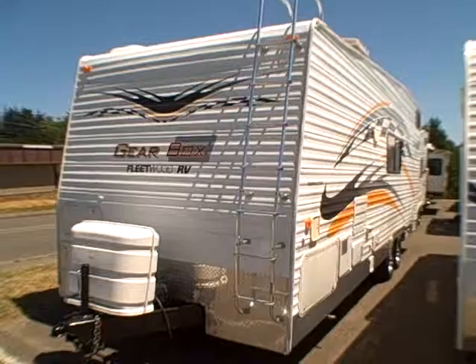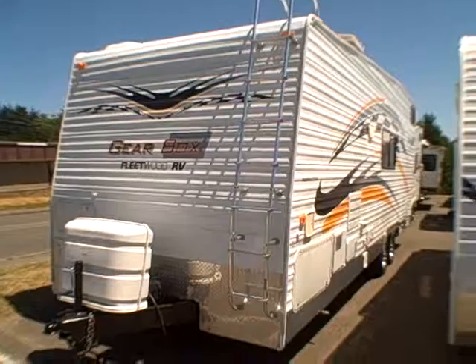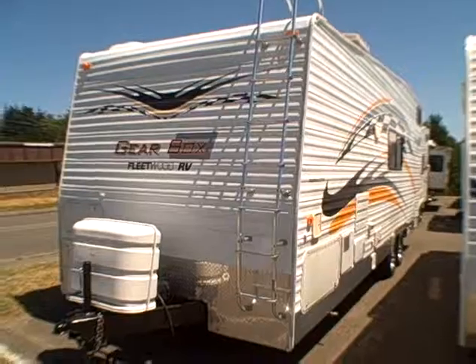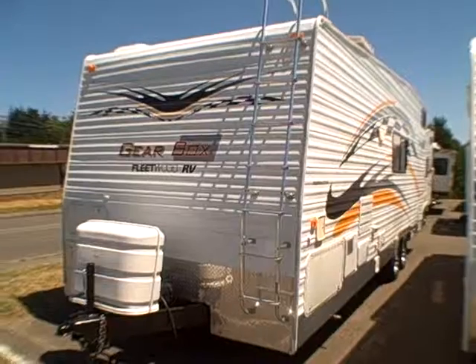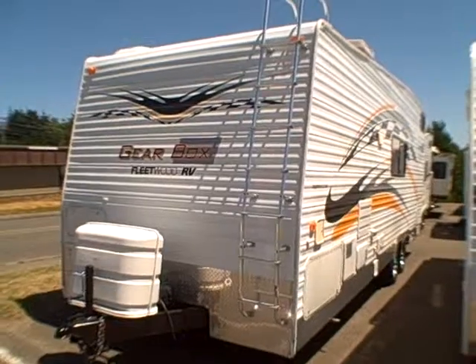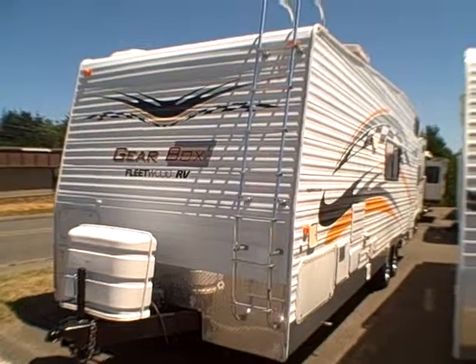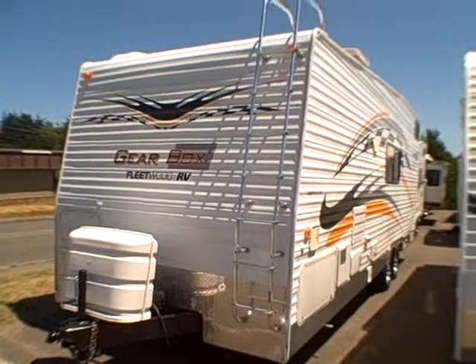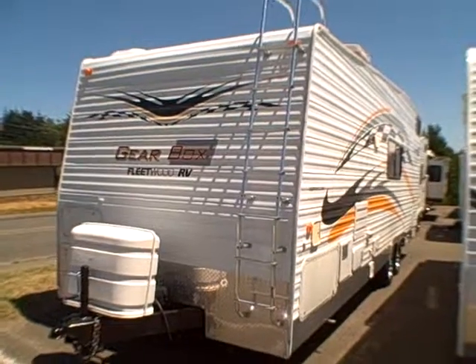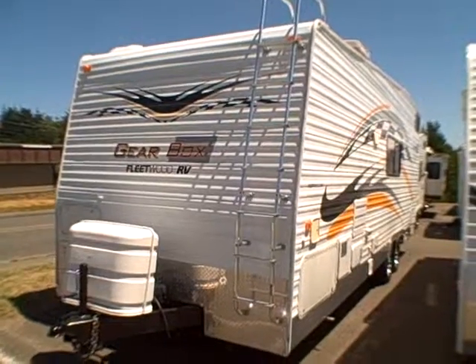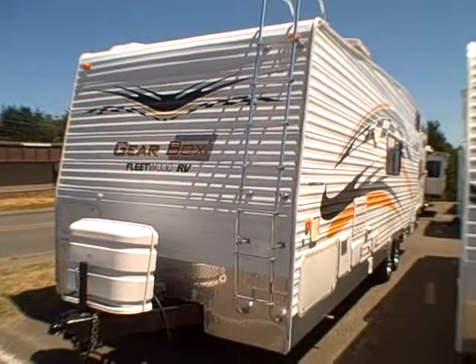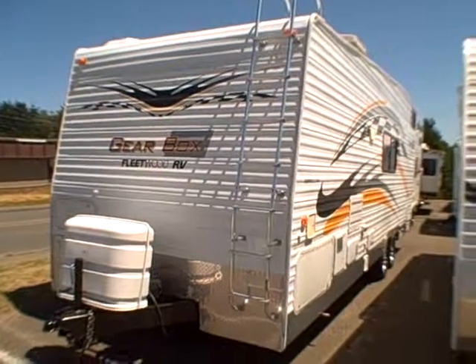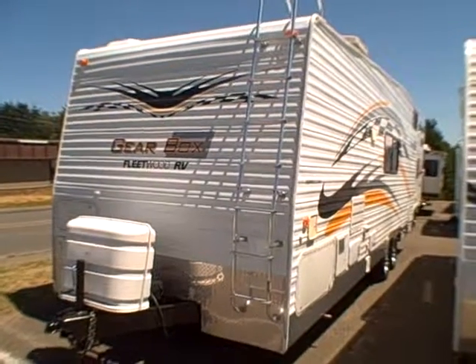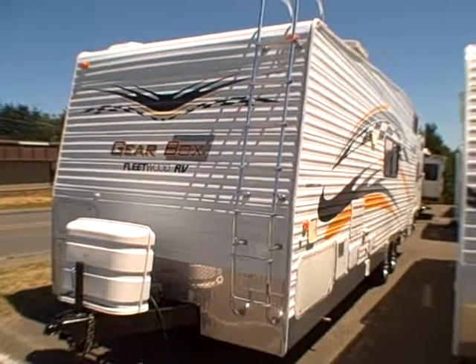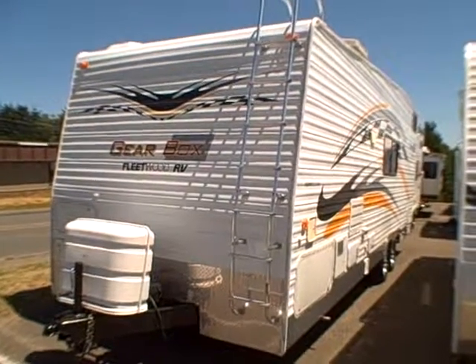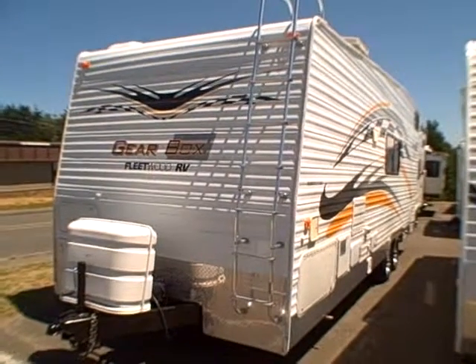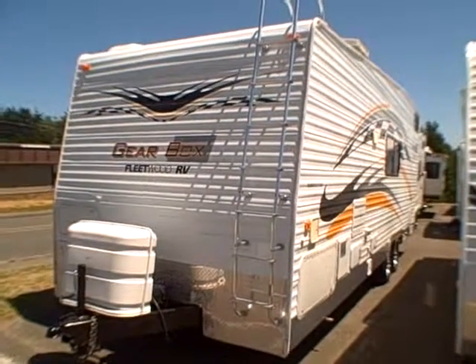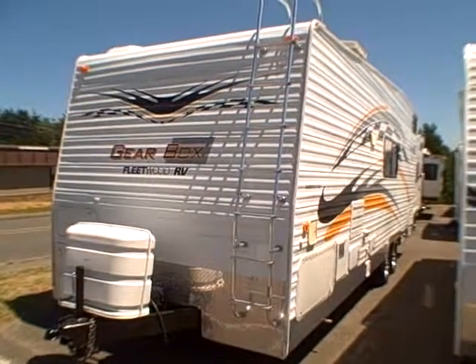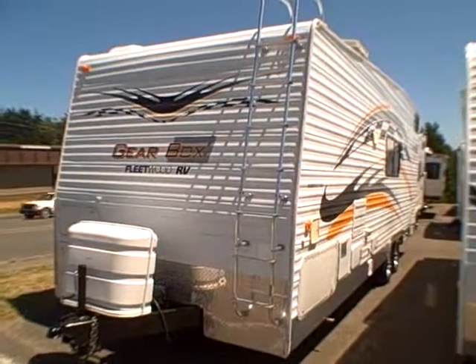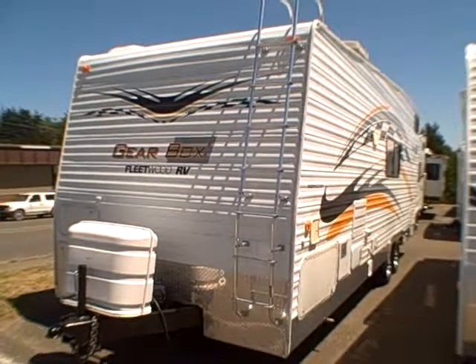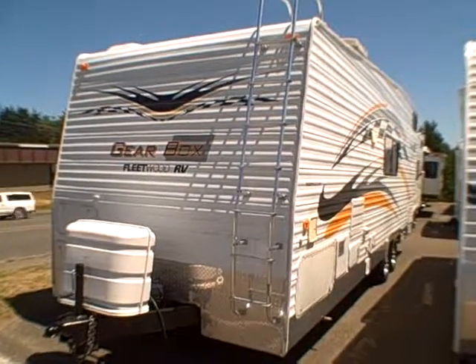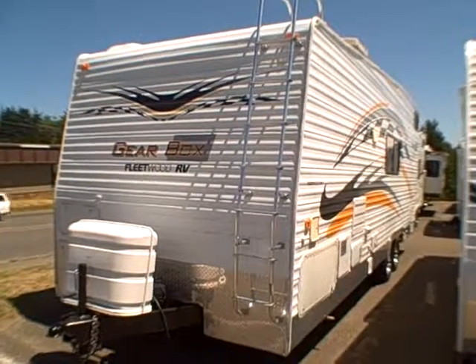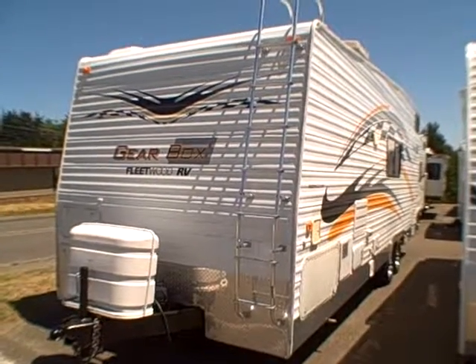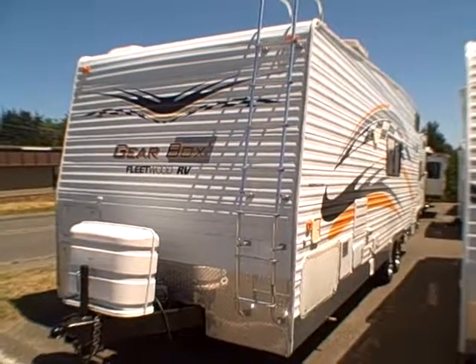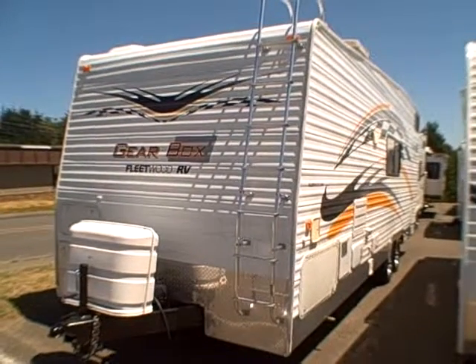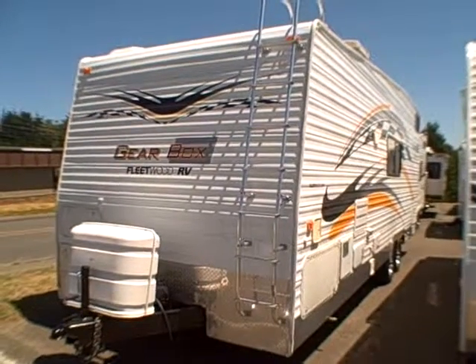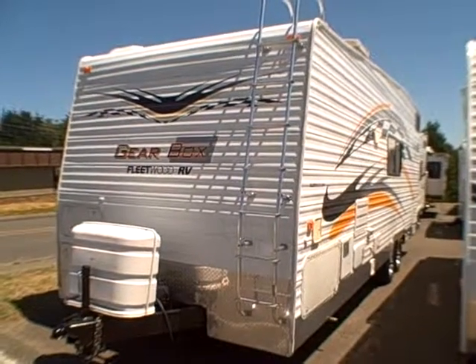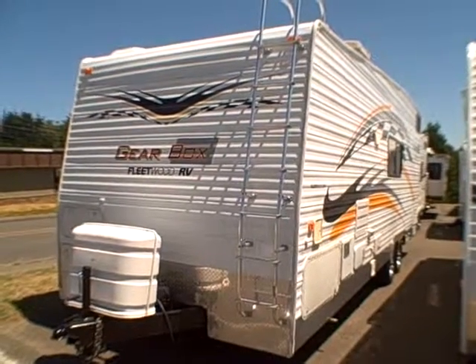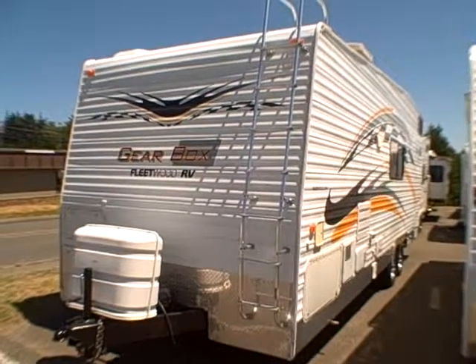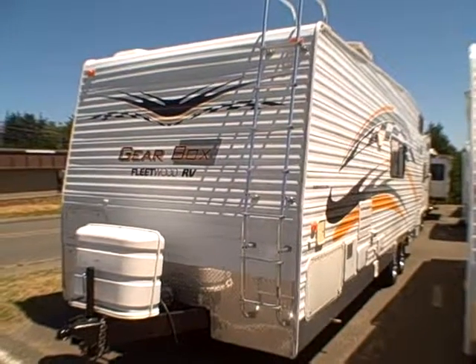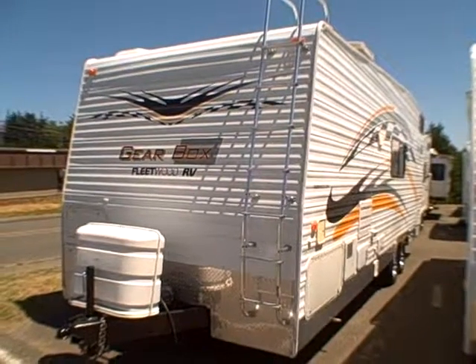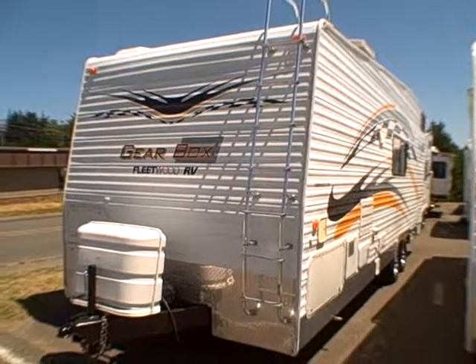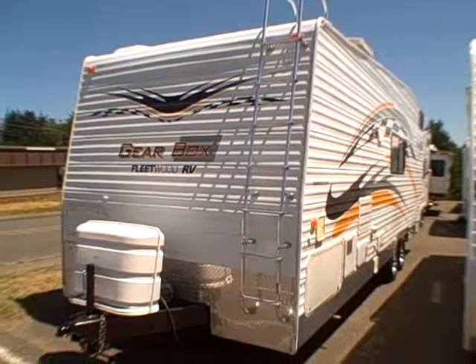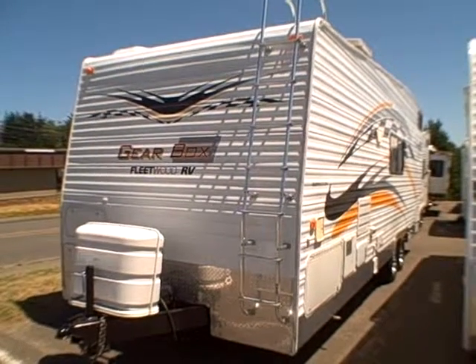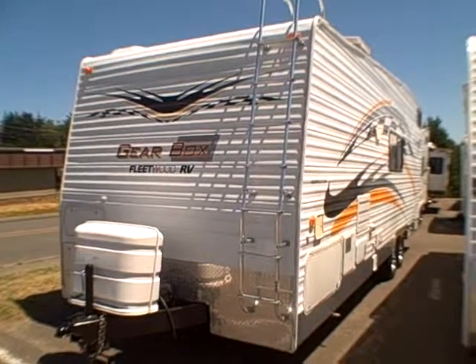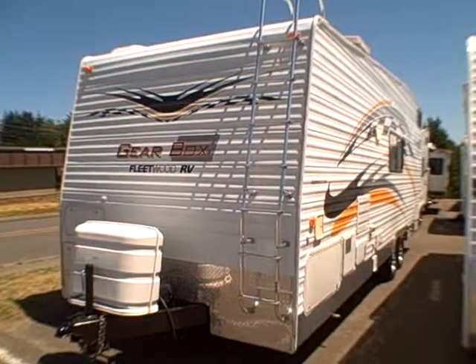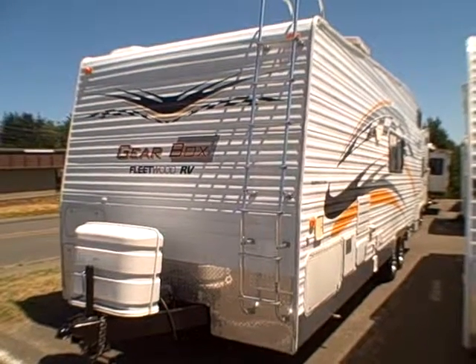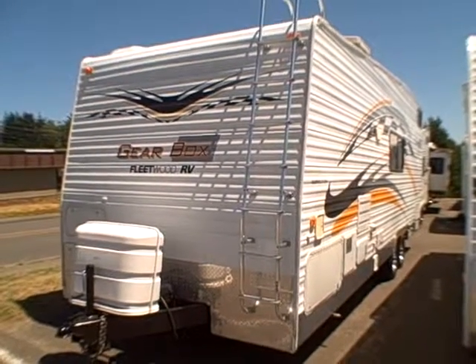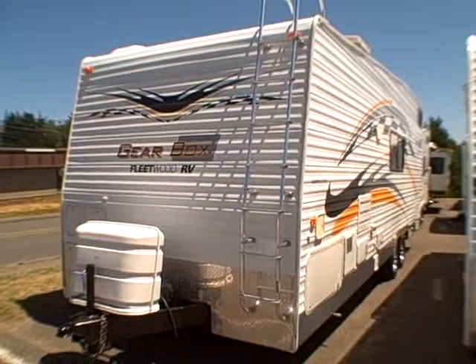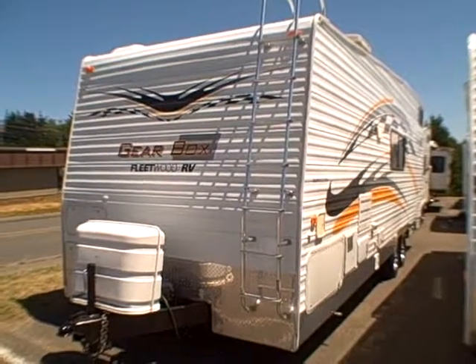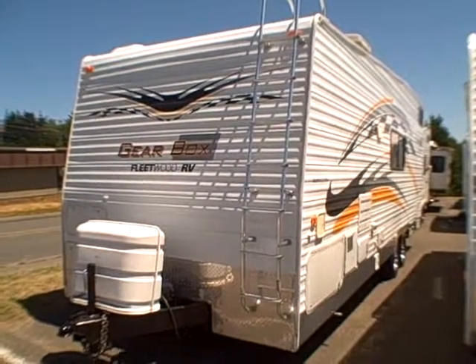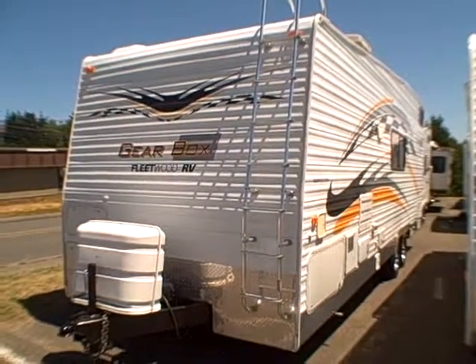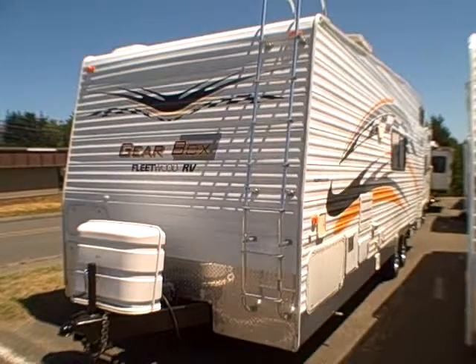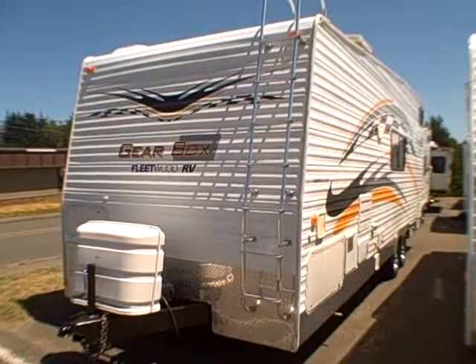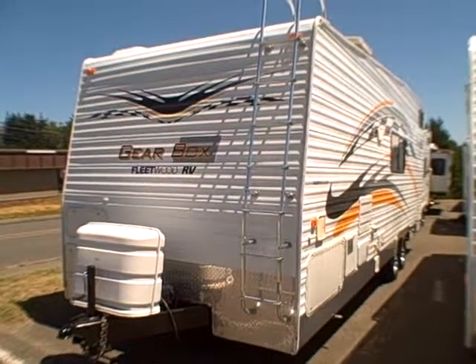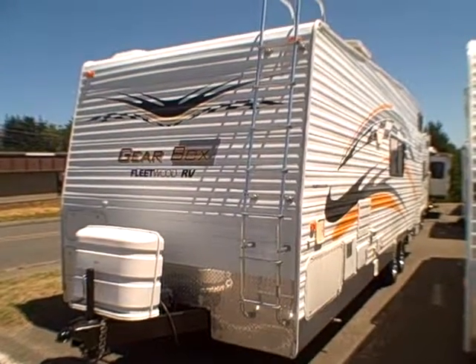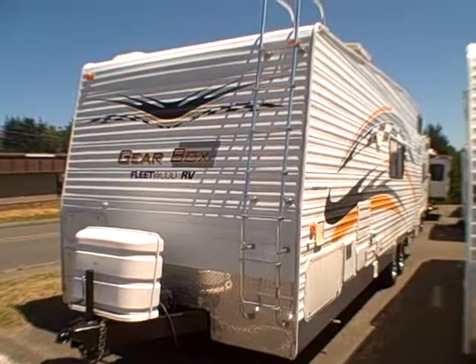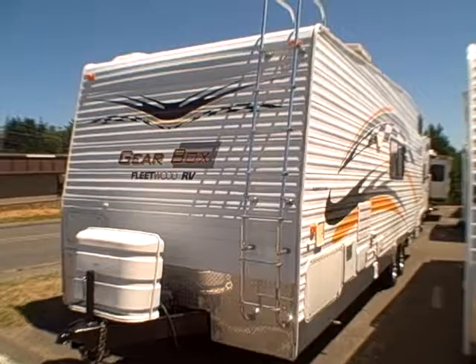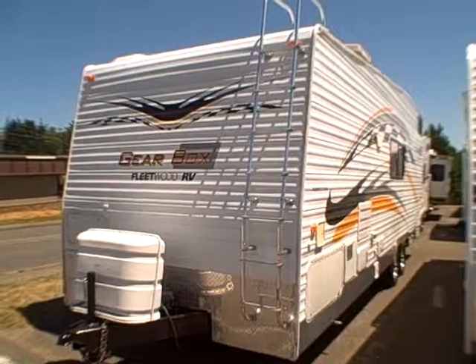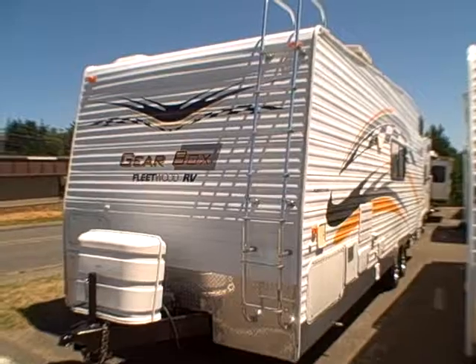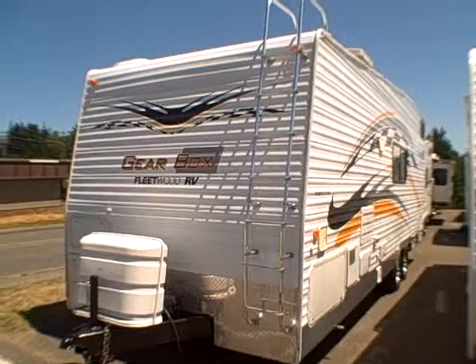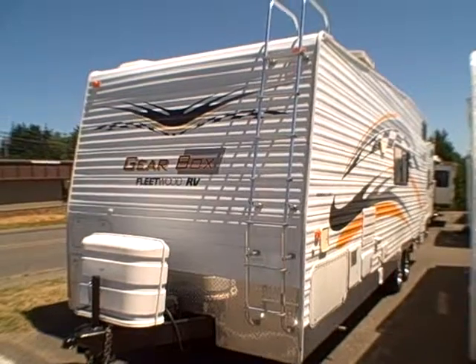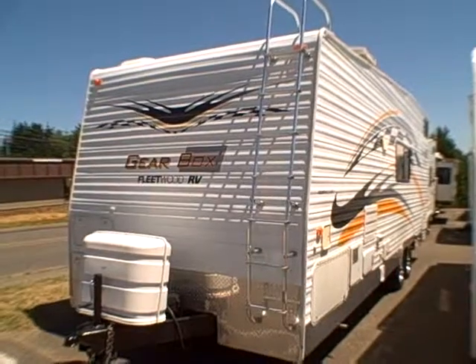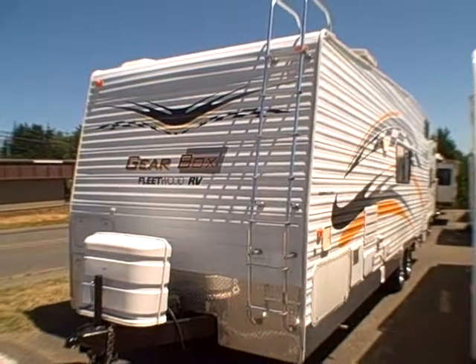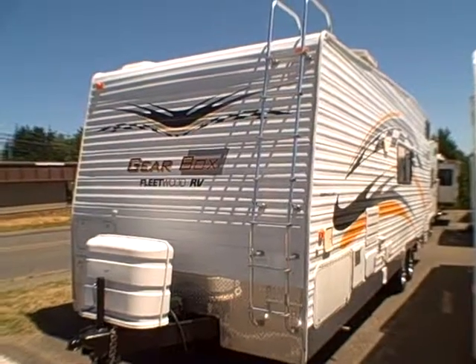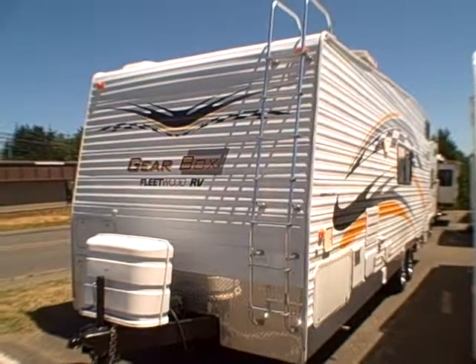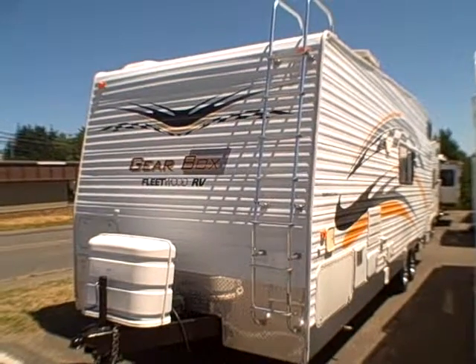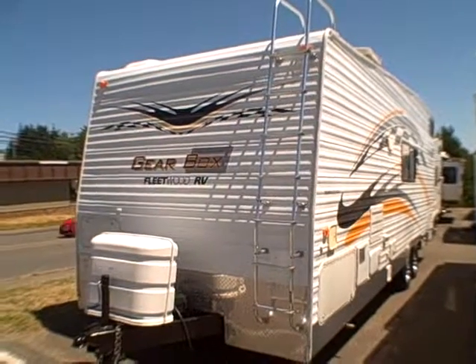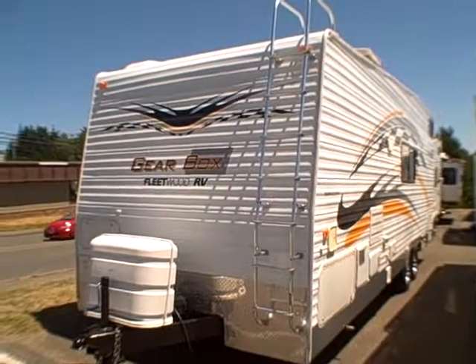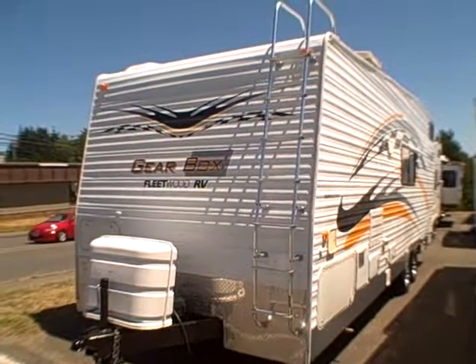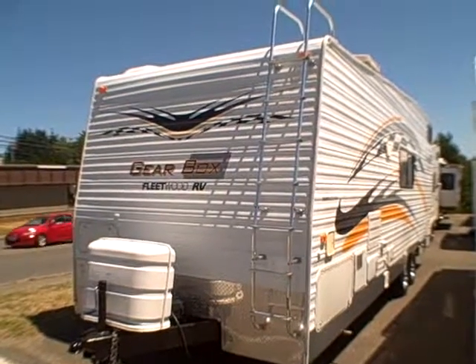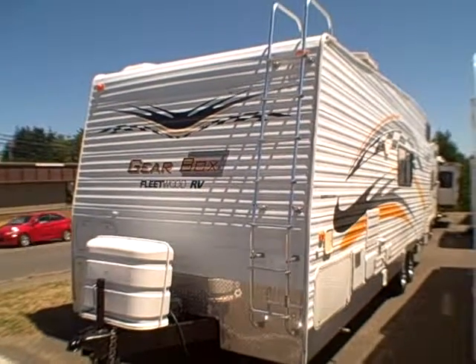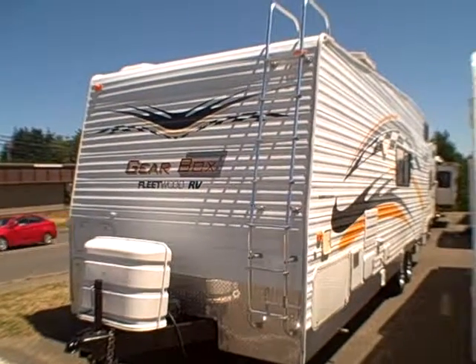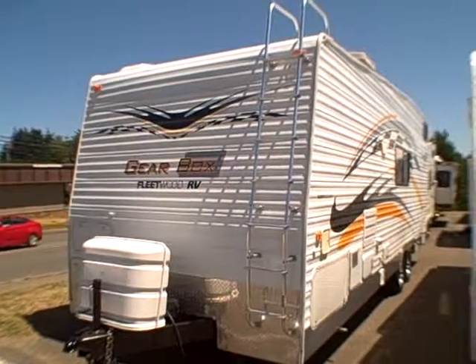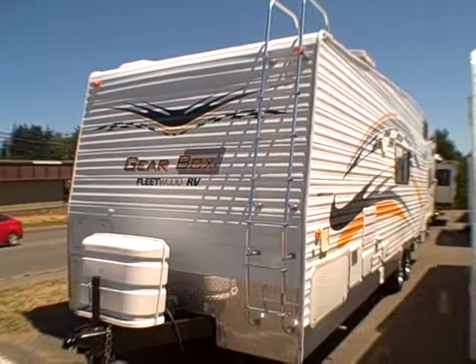Hi, this is Bob with Gibbs RV and today we're looking at a 2004 Gearbox by Fleetwood, model 260FB — that's front bath.